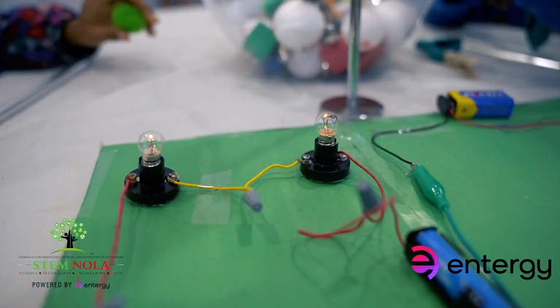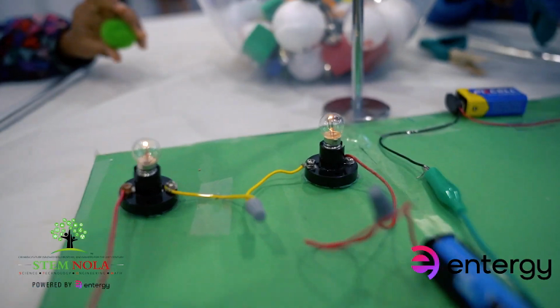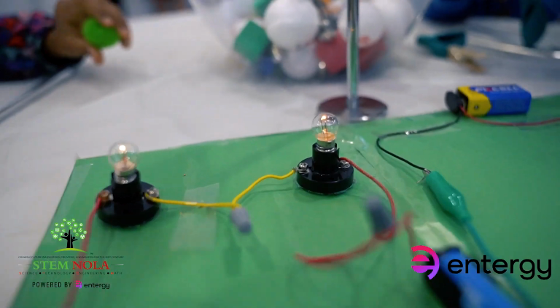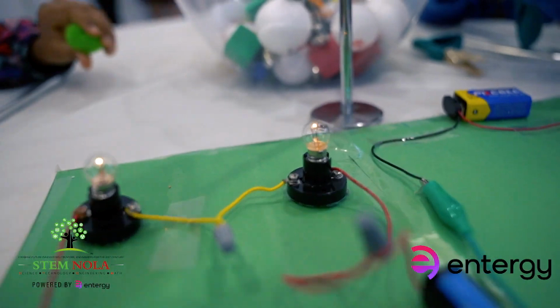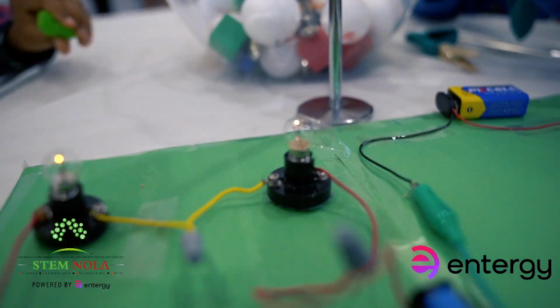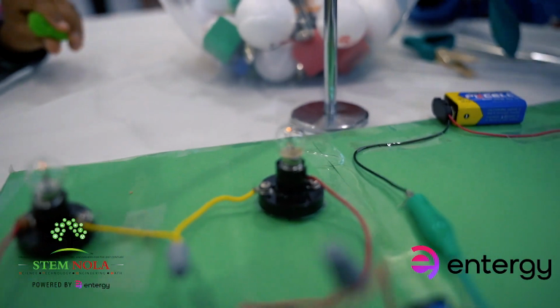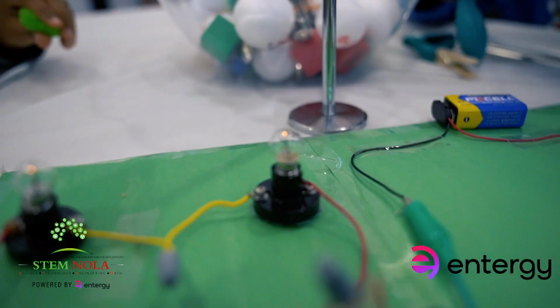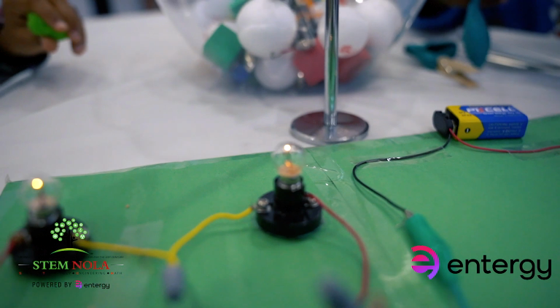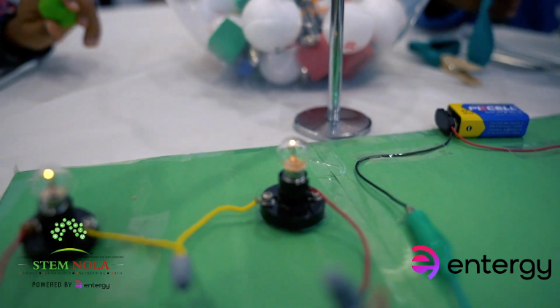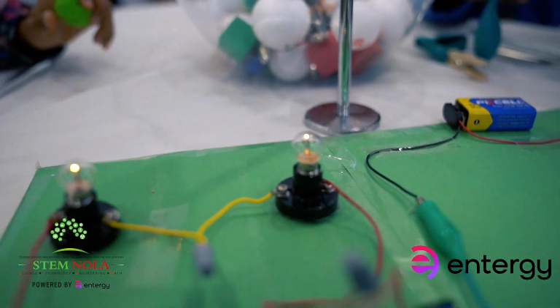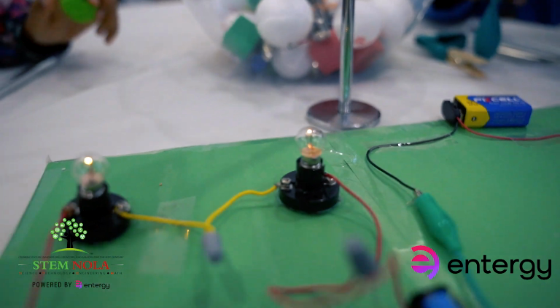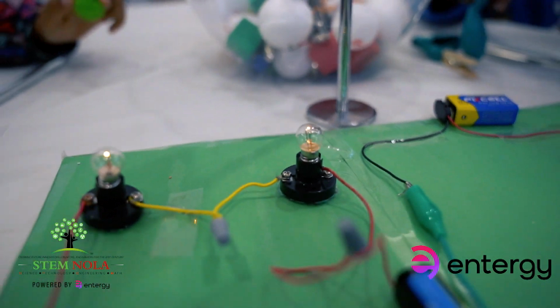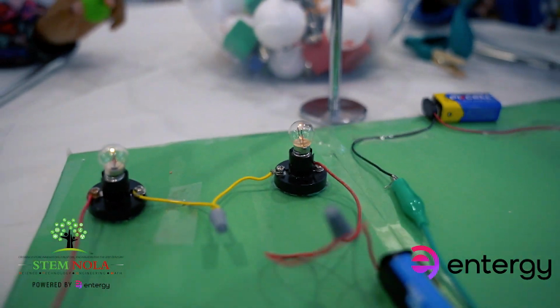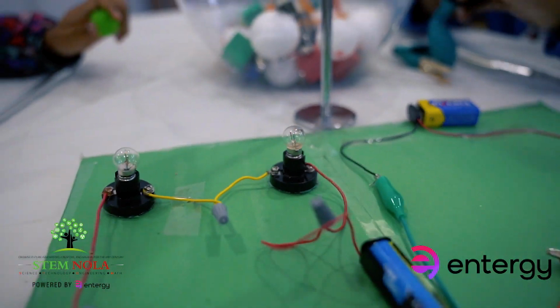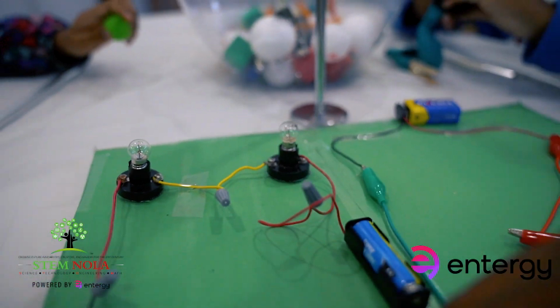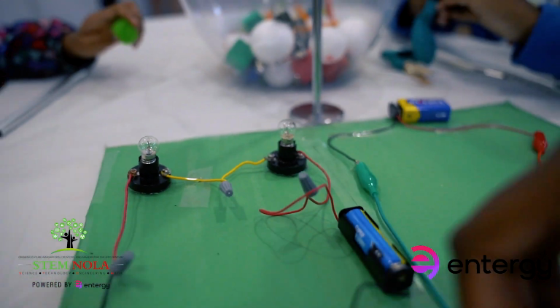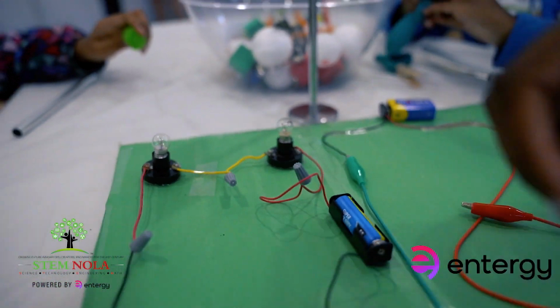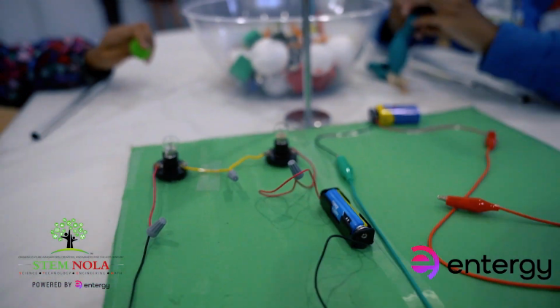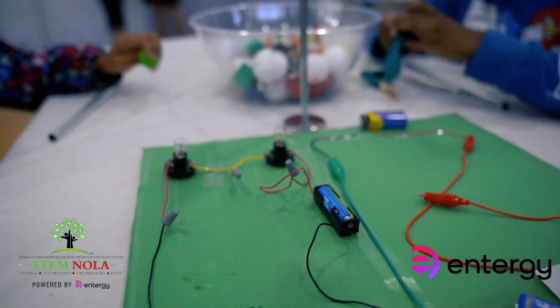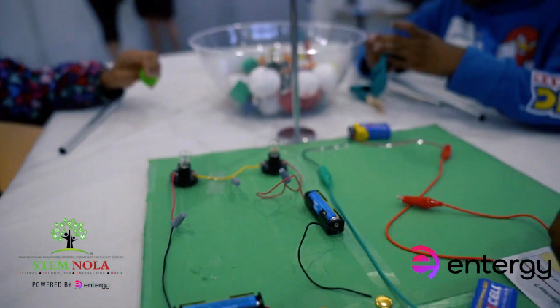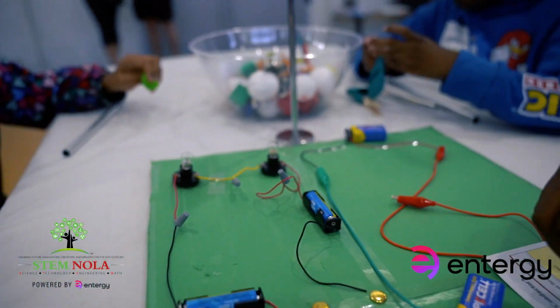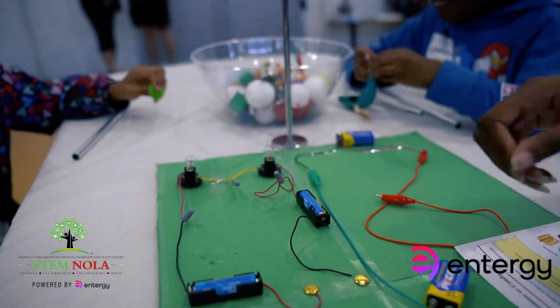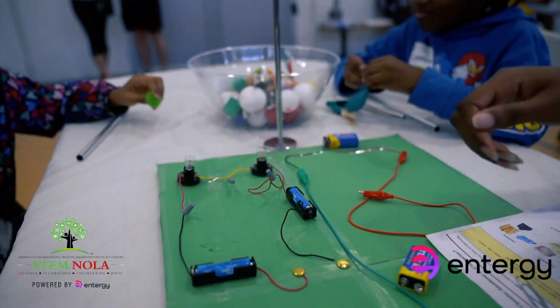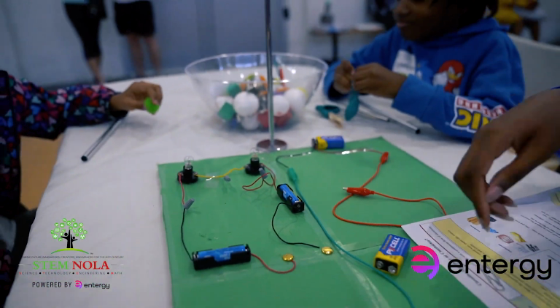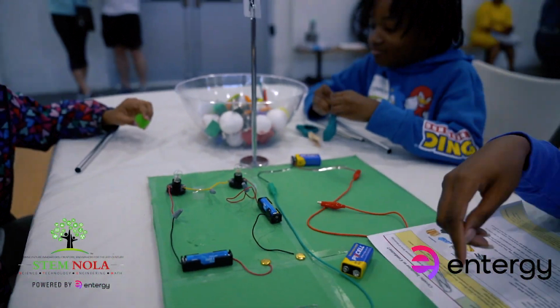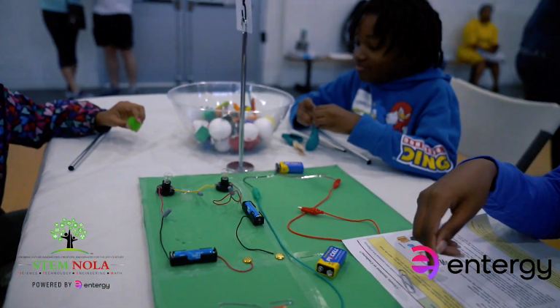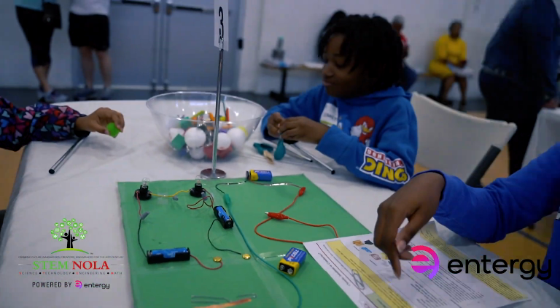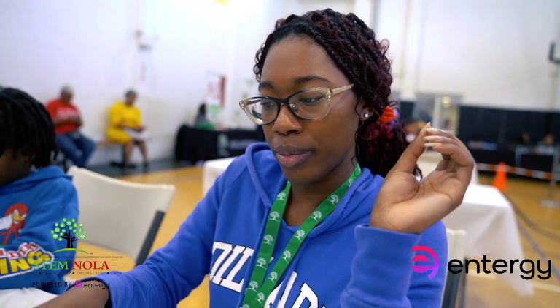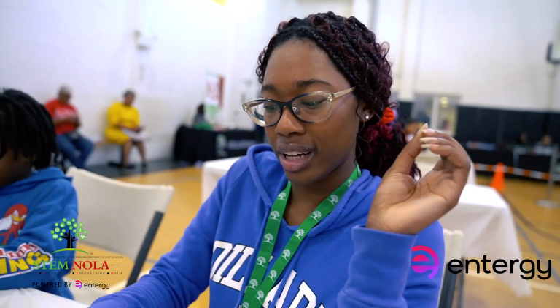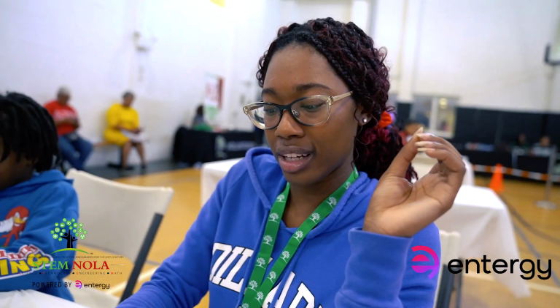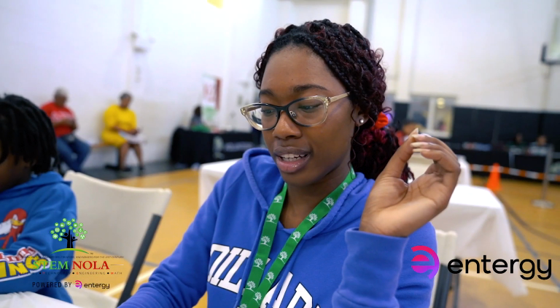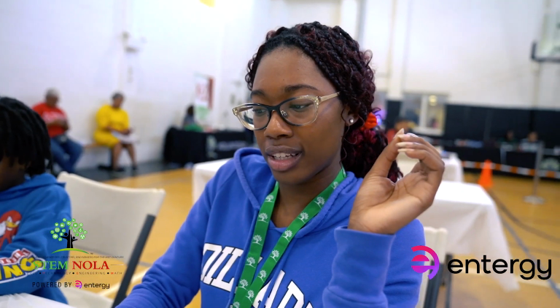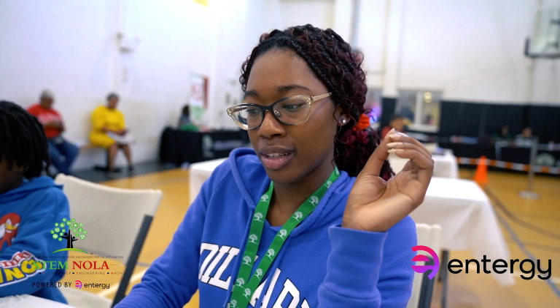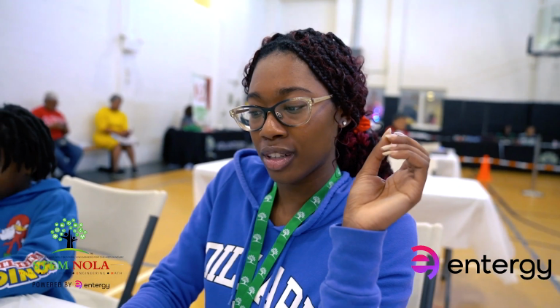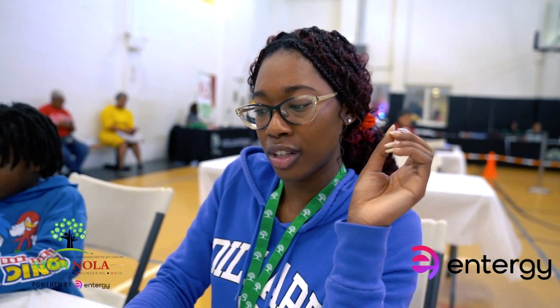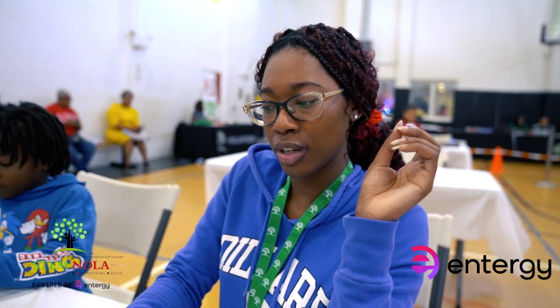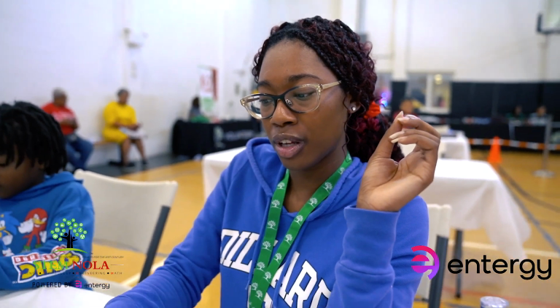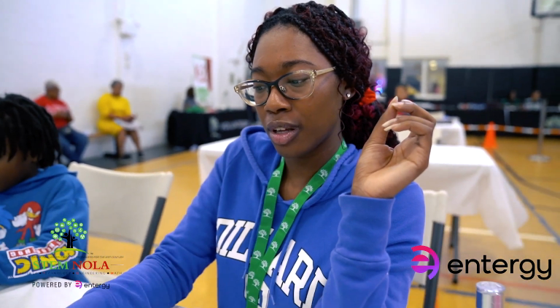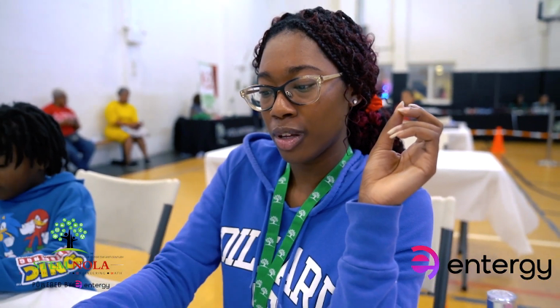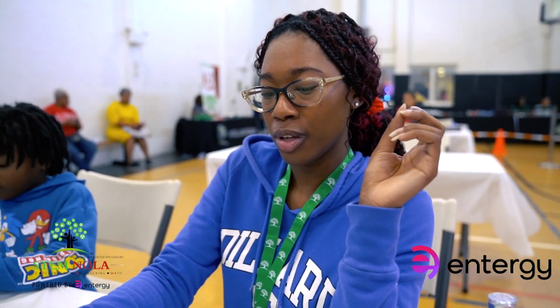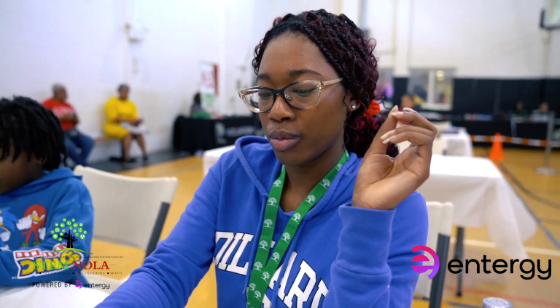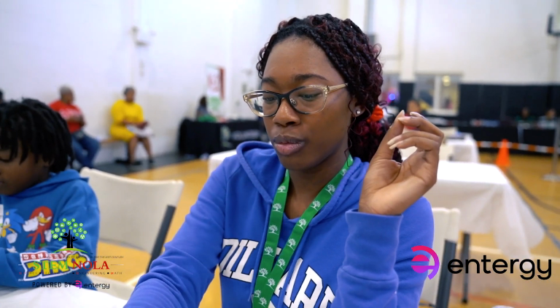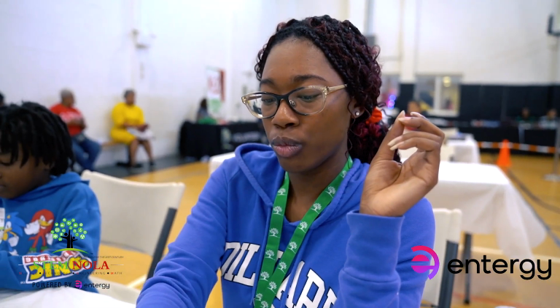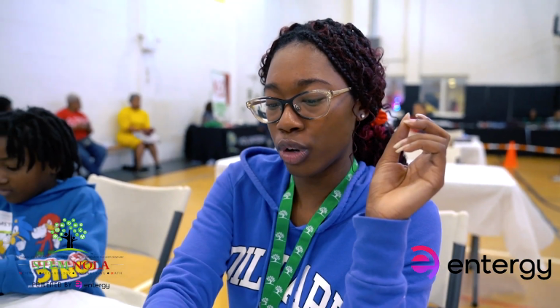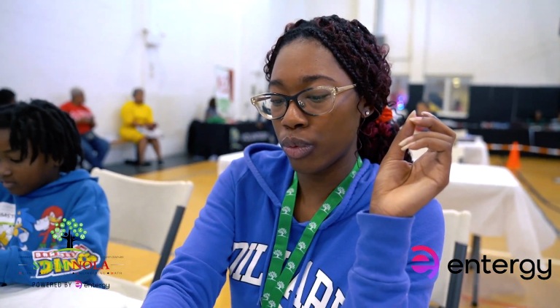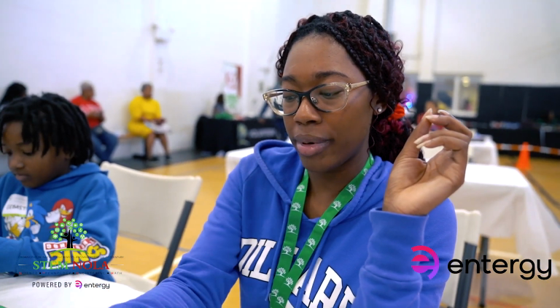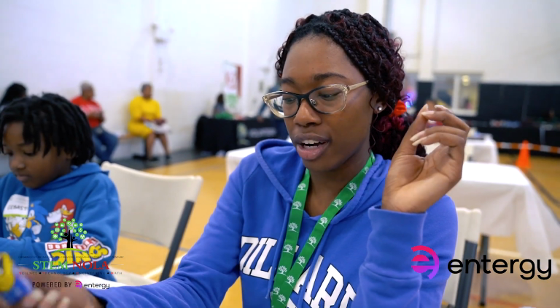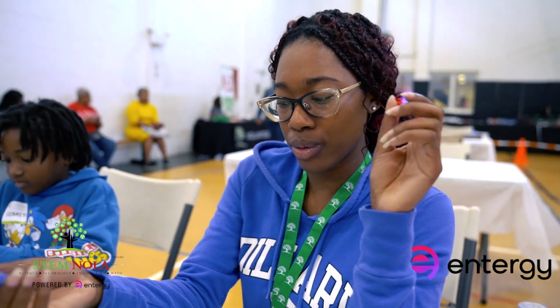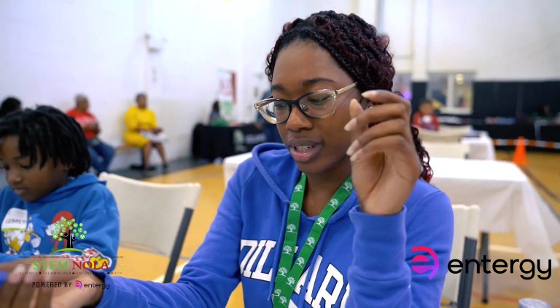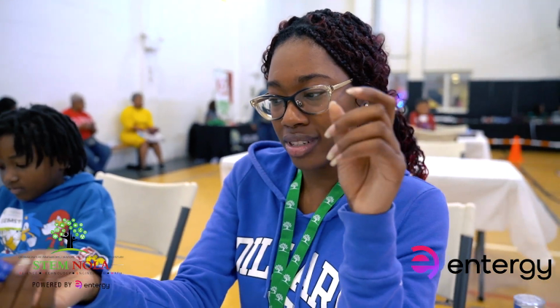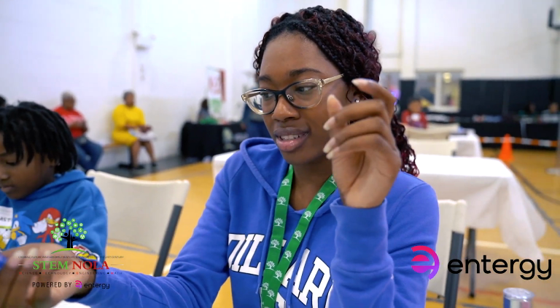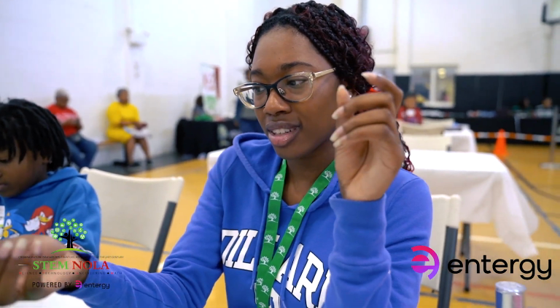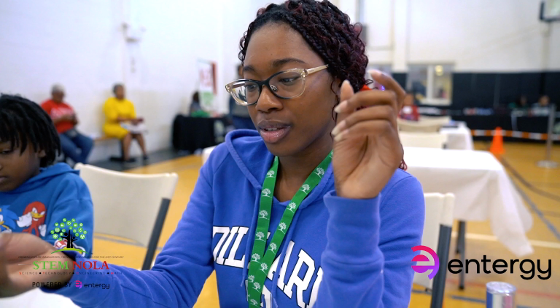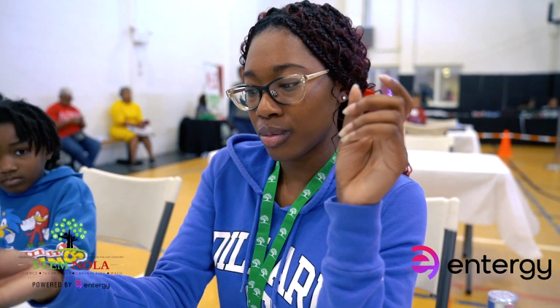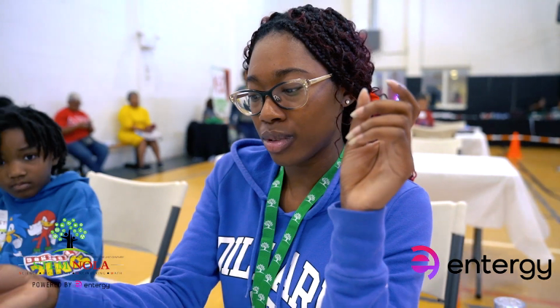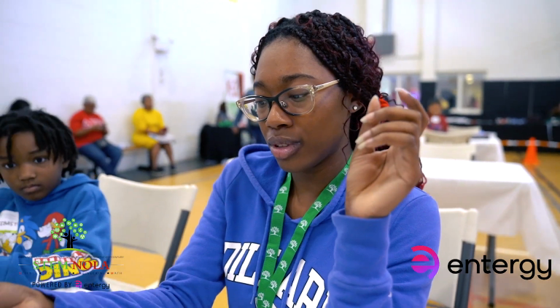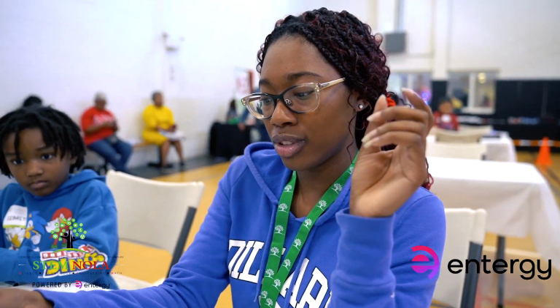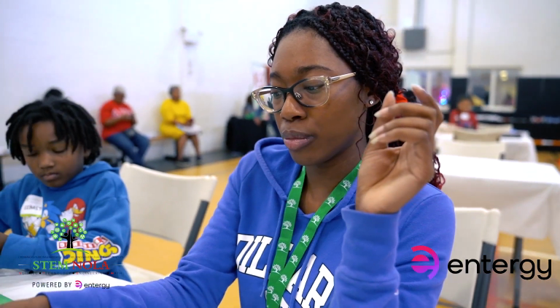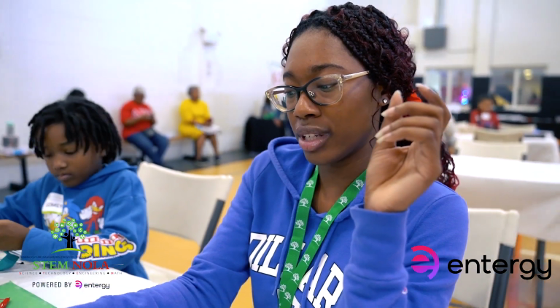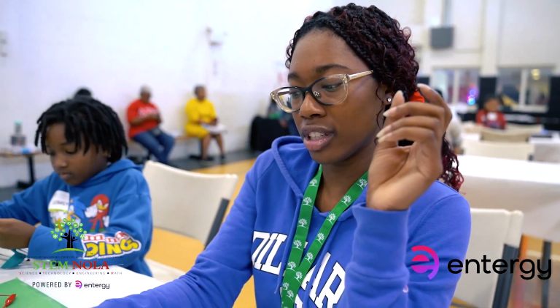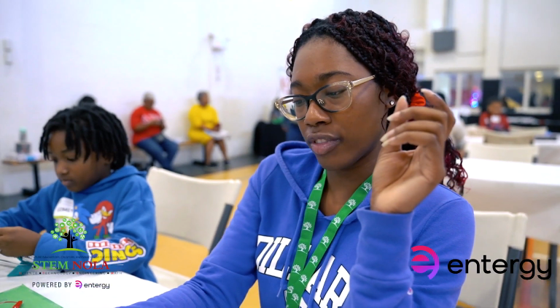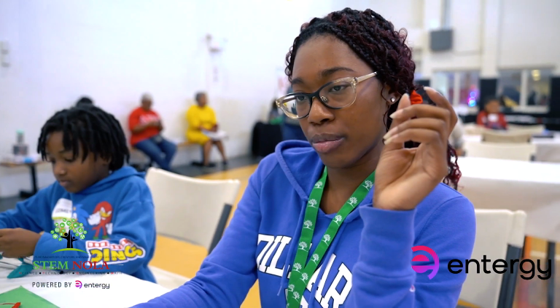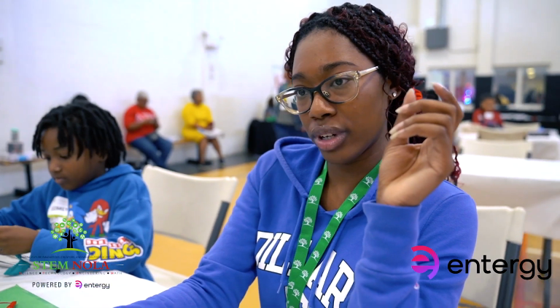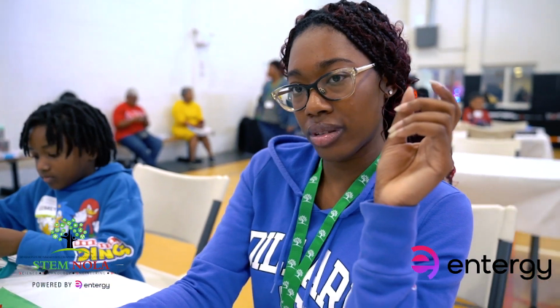We're trying to make light bulbs light up, and we're working with batteries to make this vibrate.